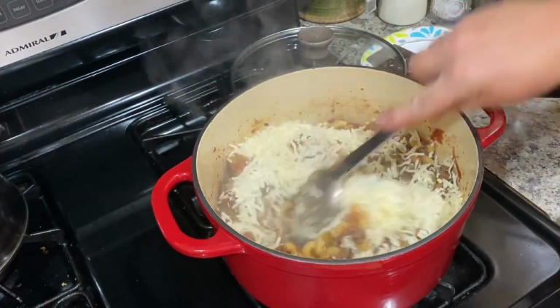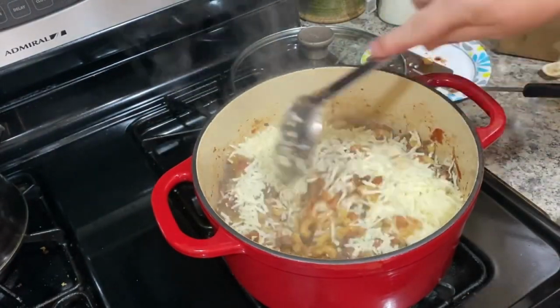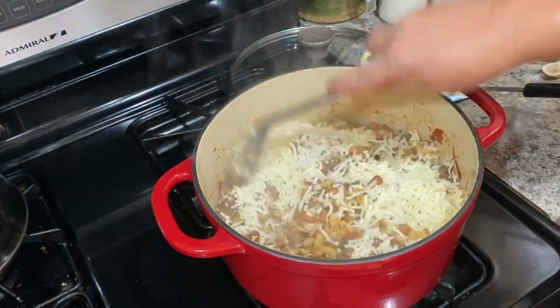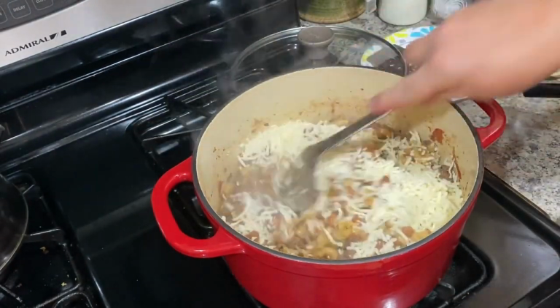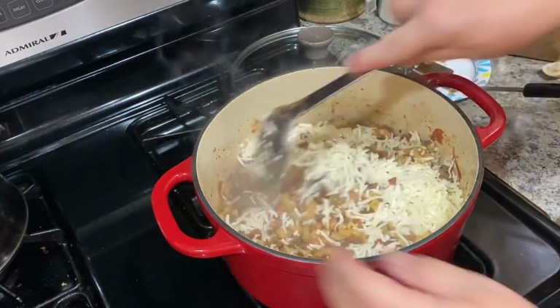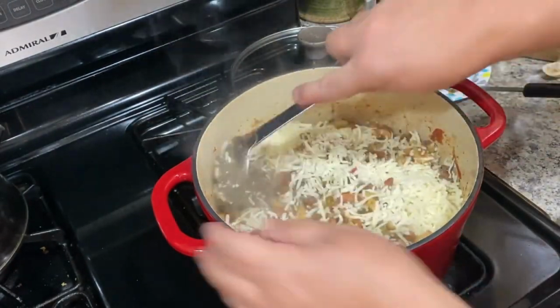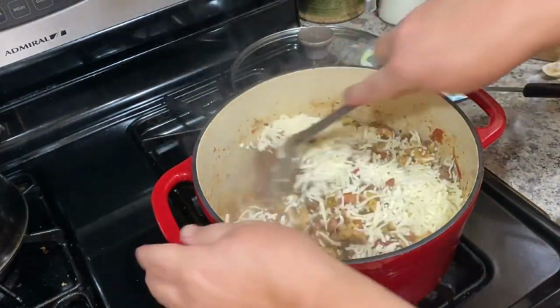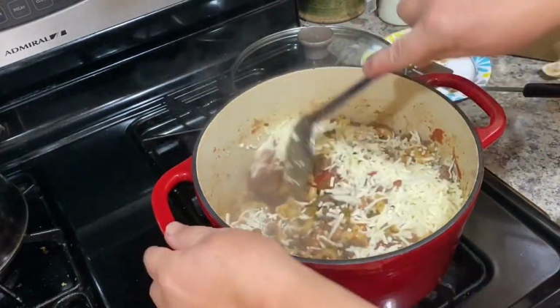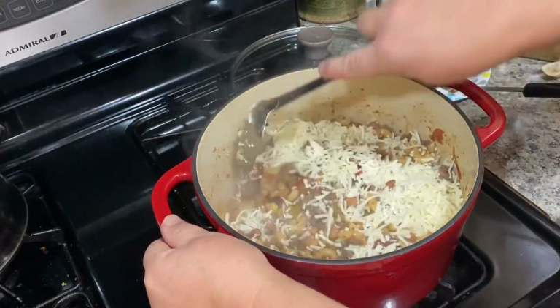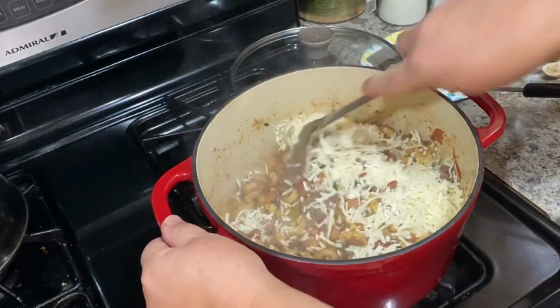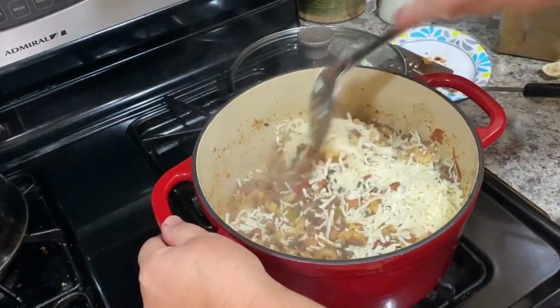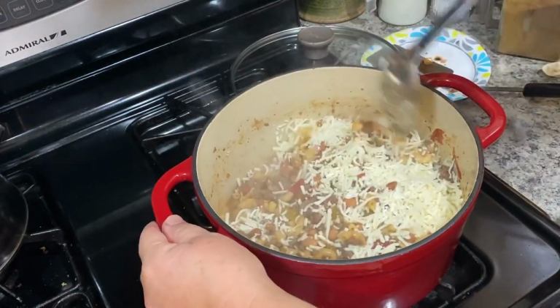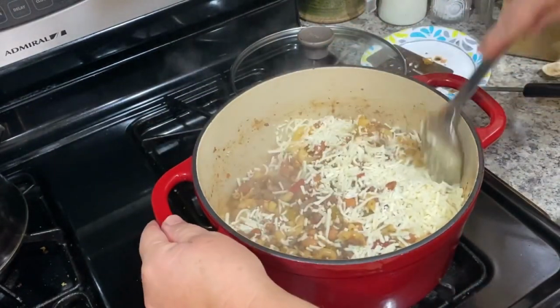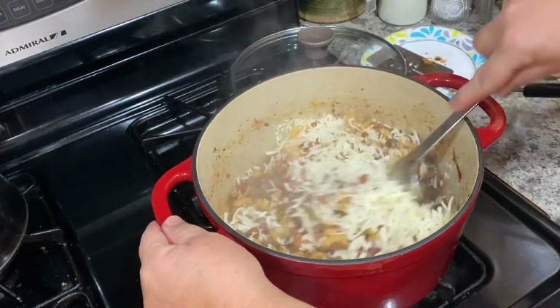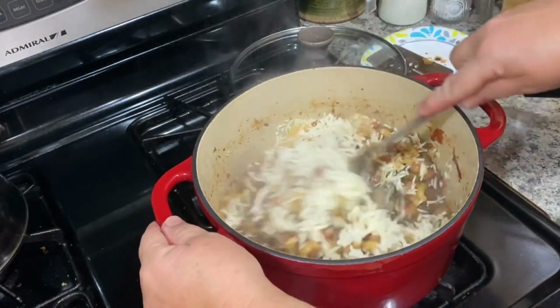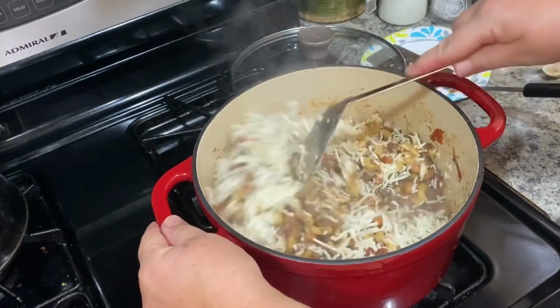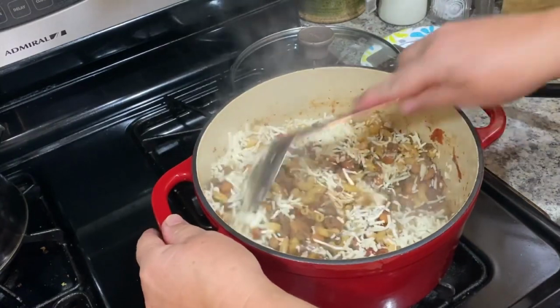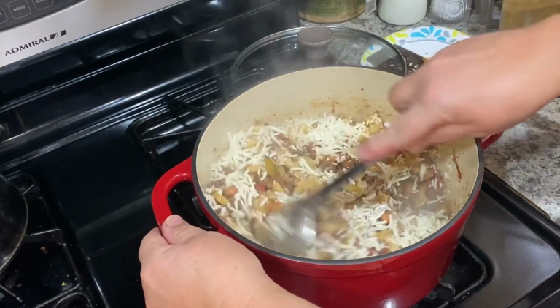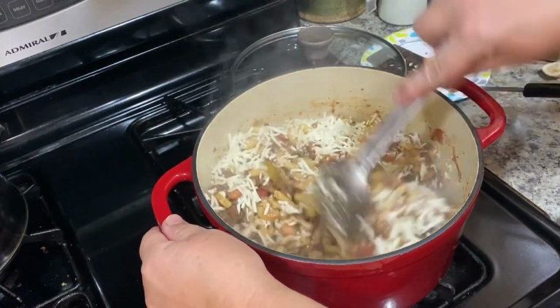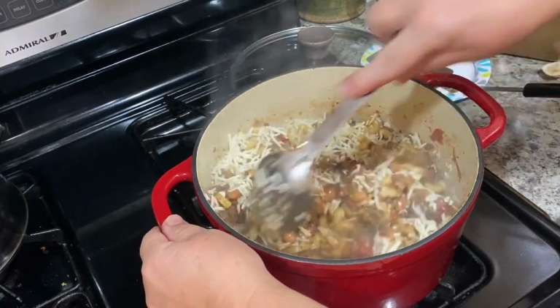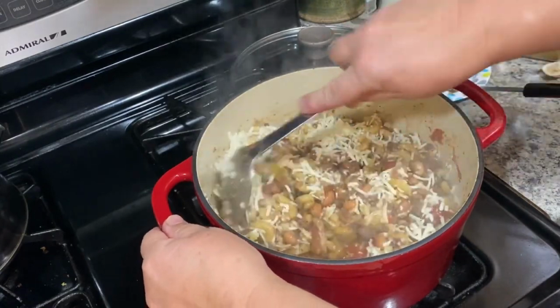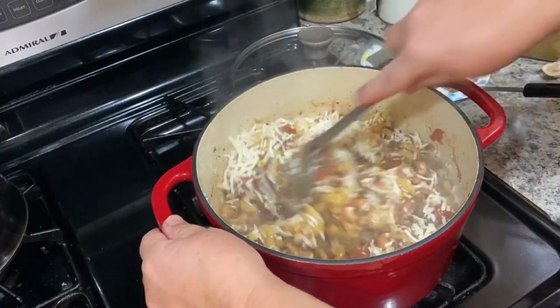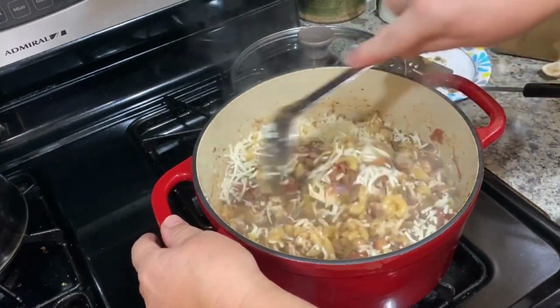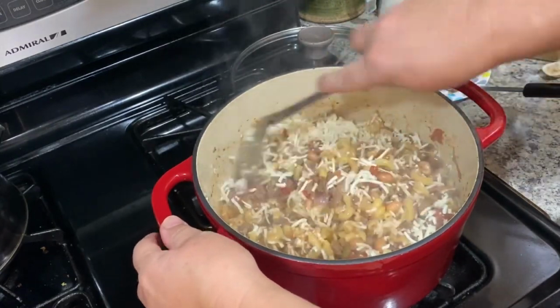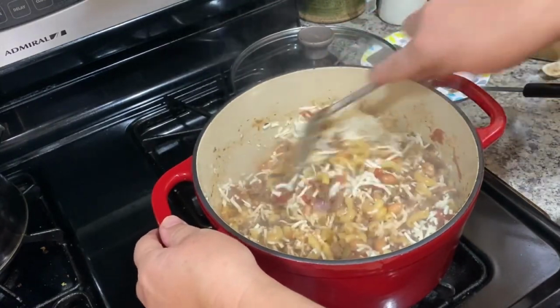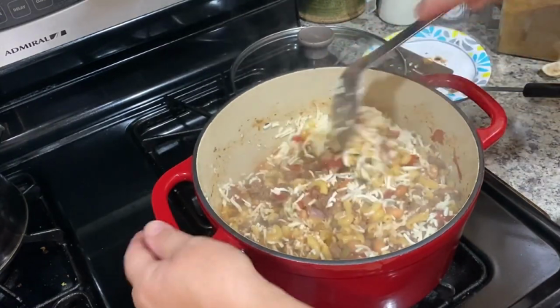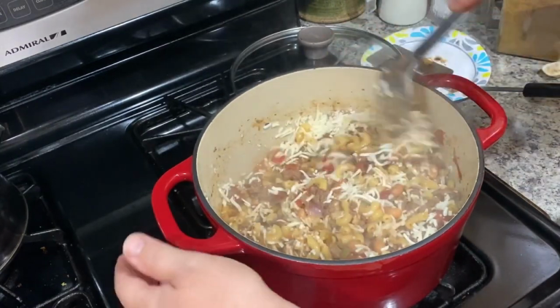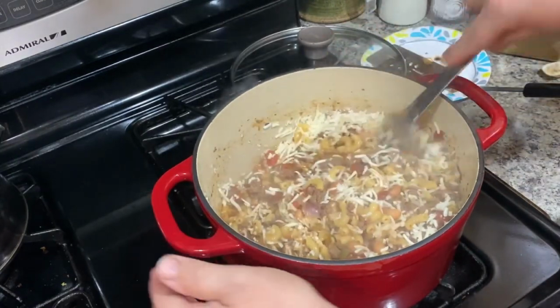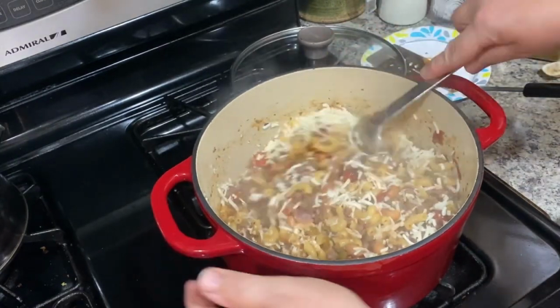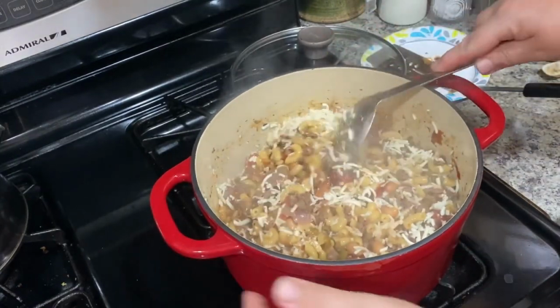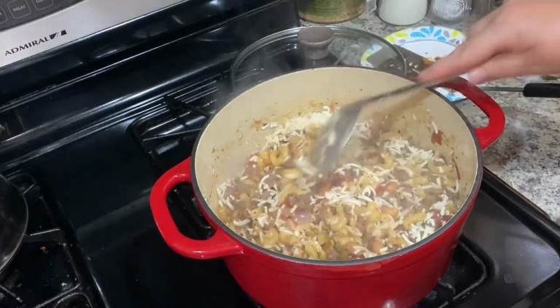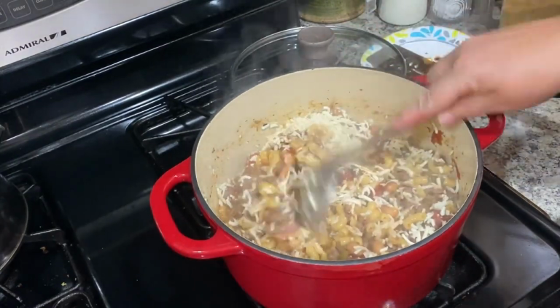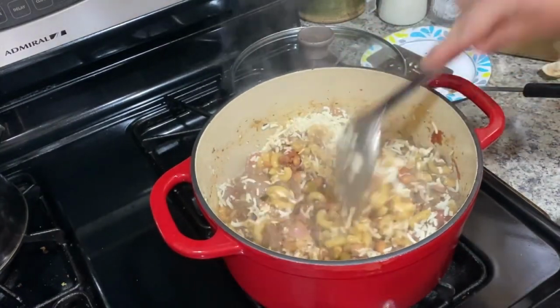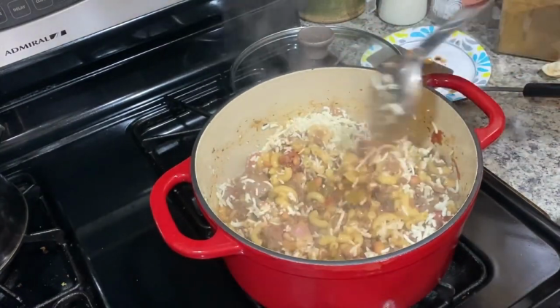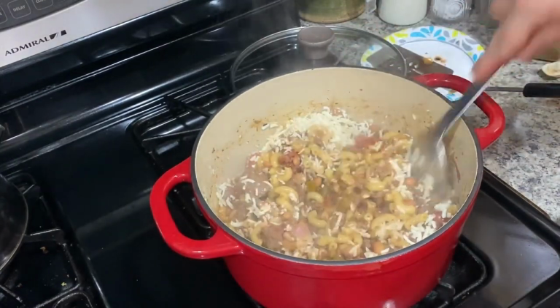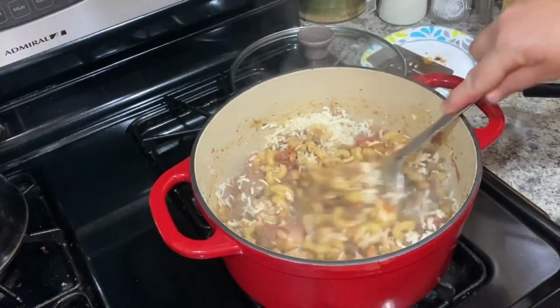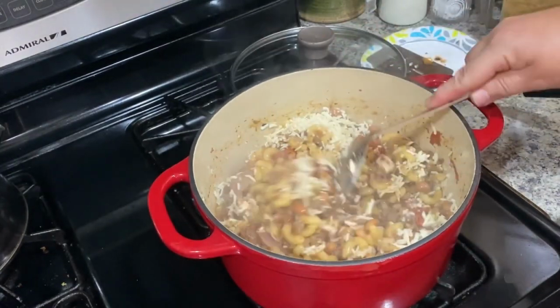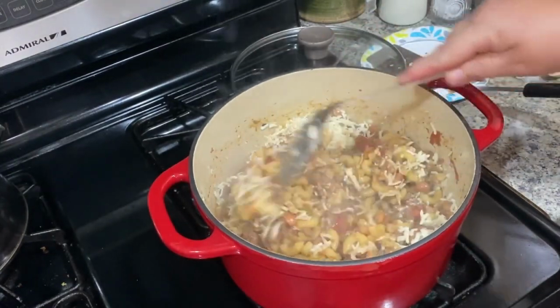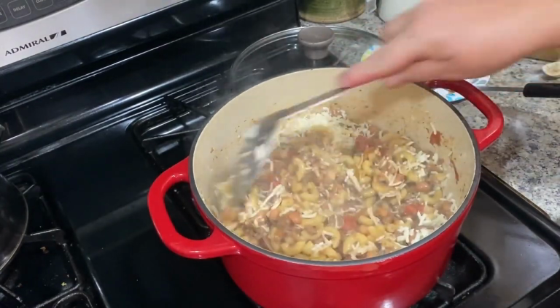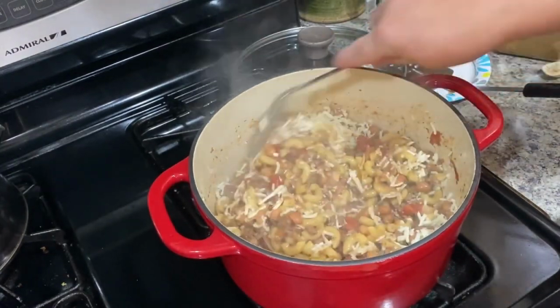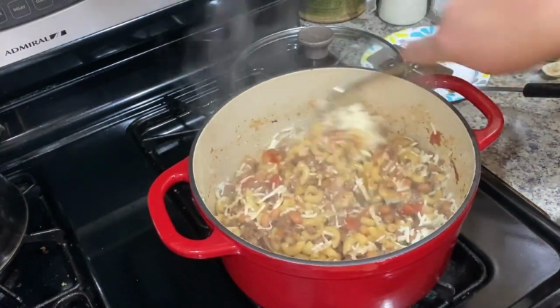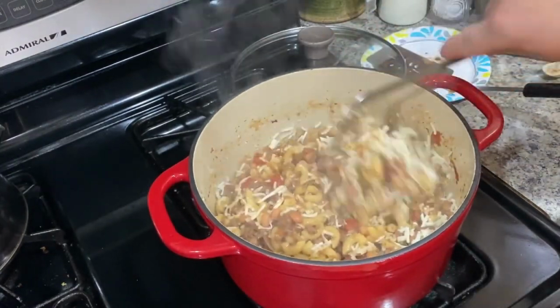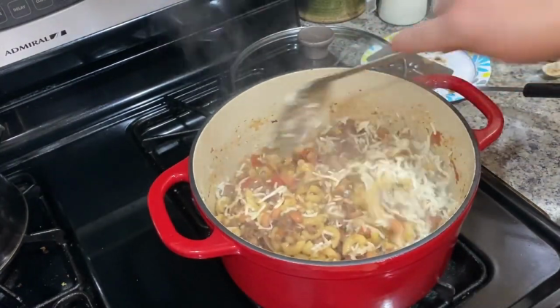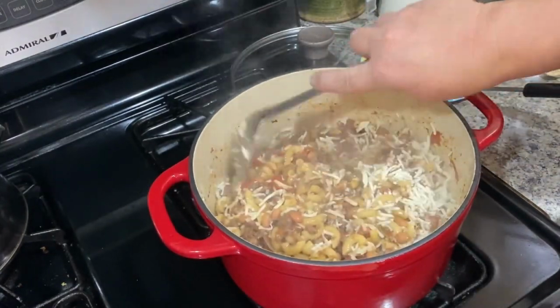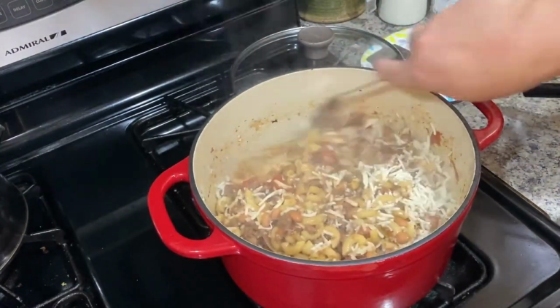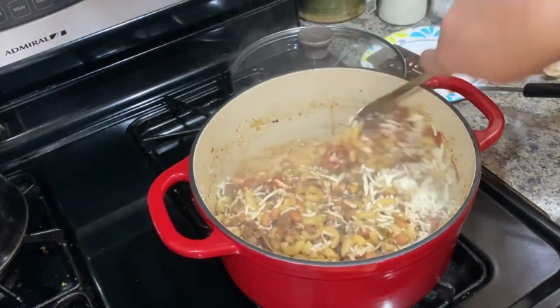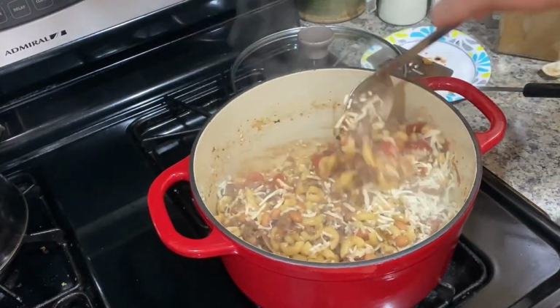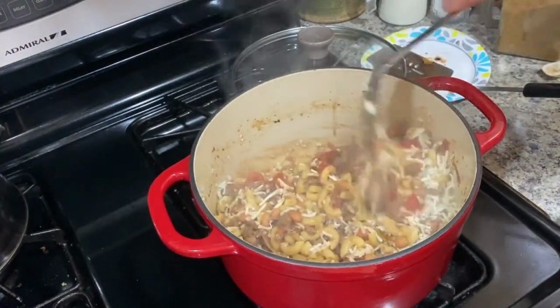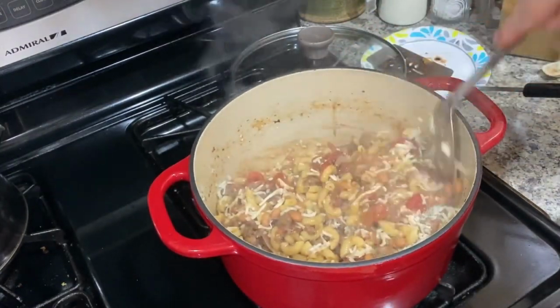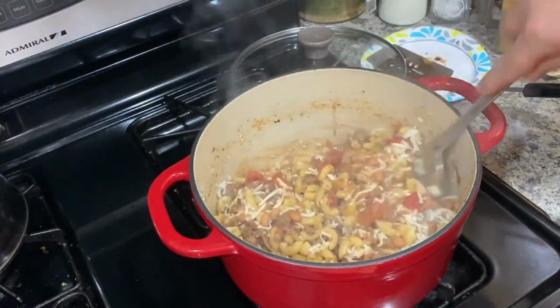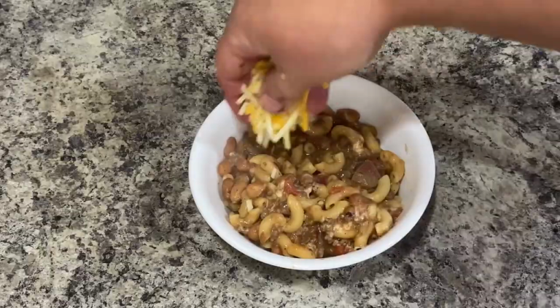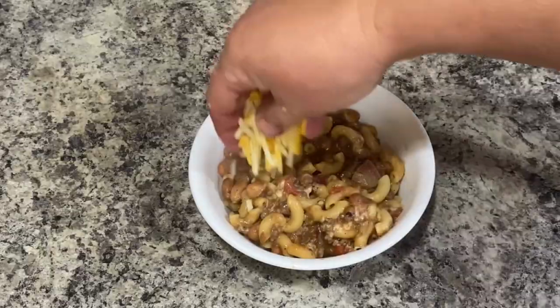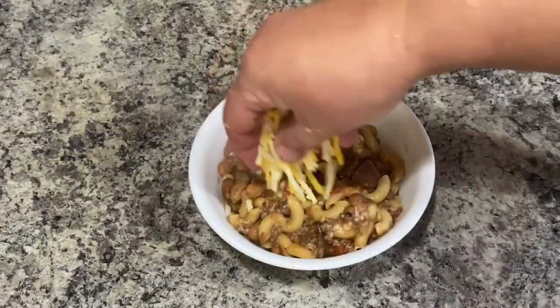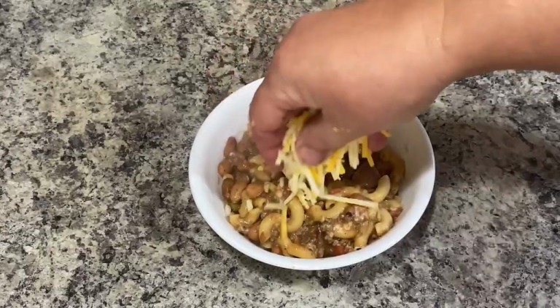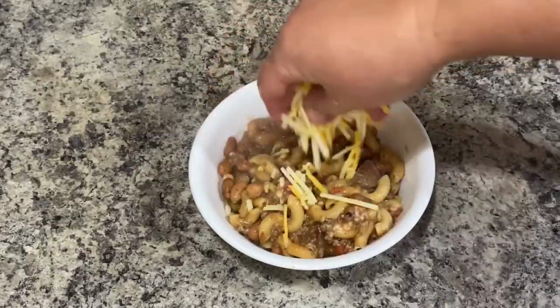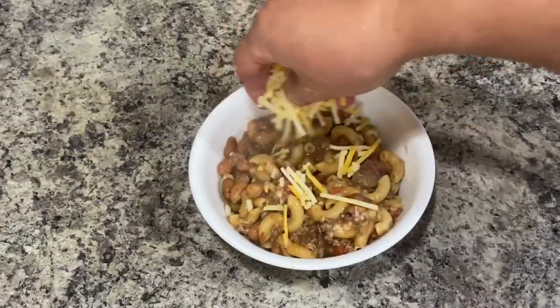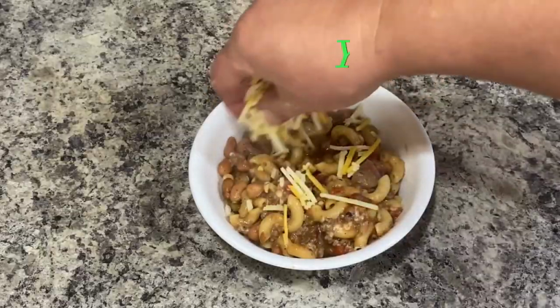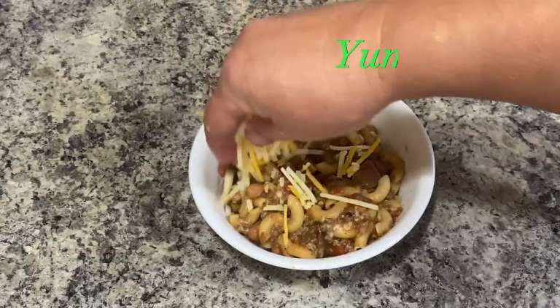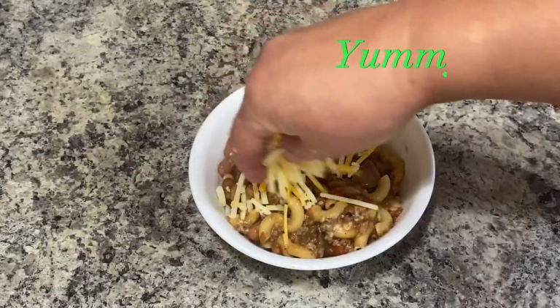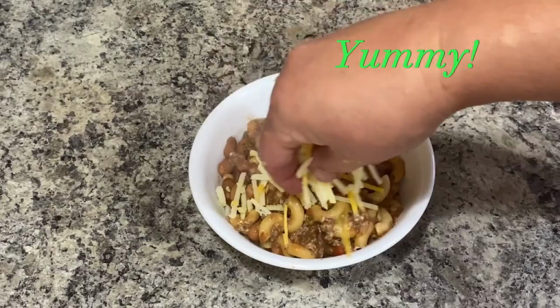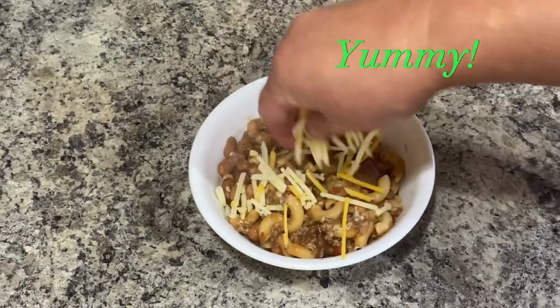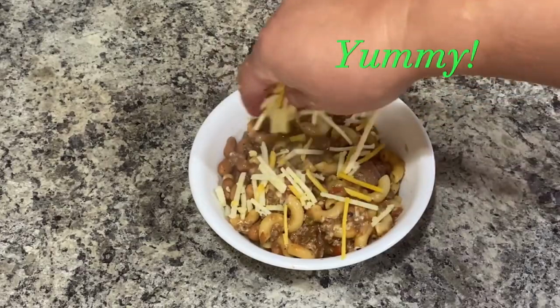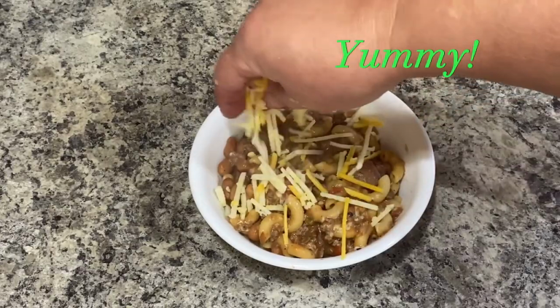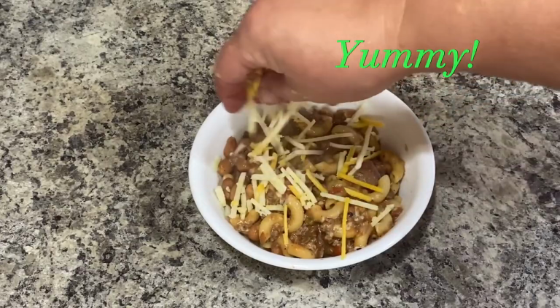Let it cook off for about 10 minutes and then it's all done. Add some cheese on top — delicious!